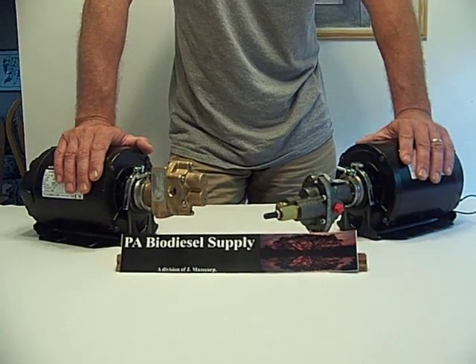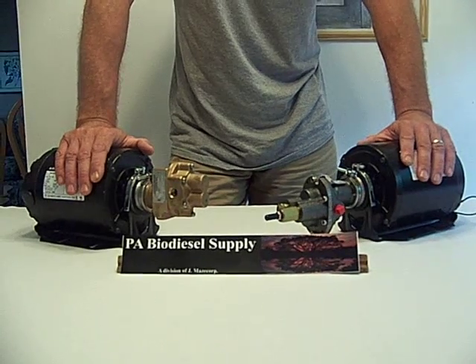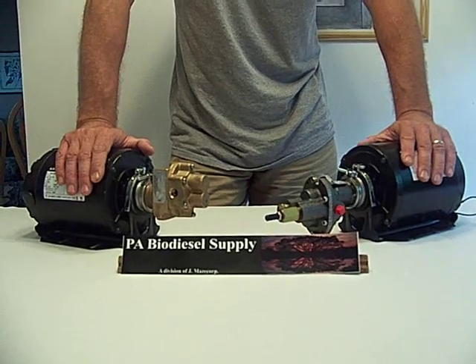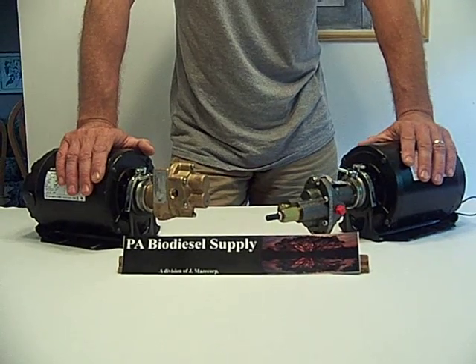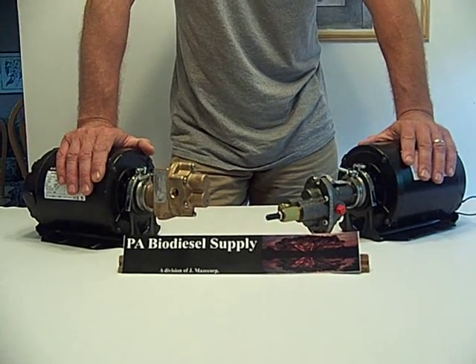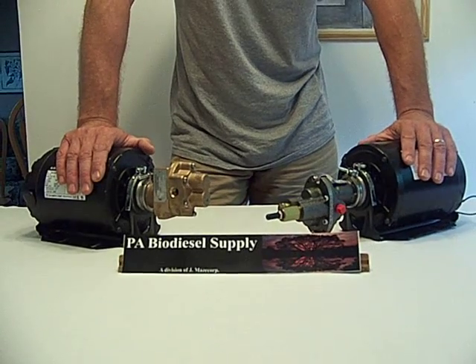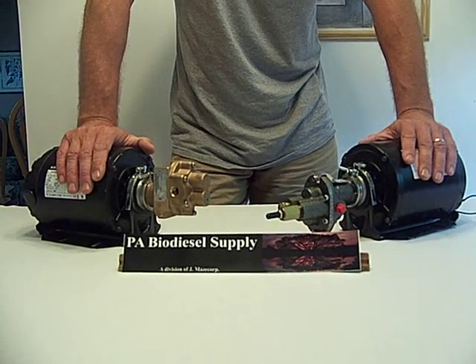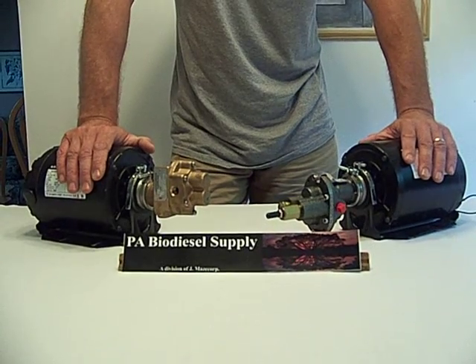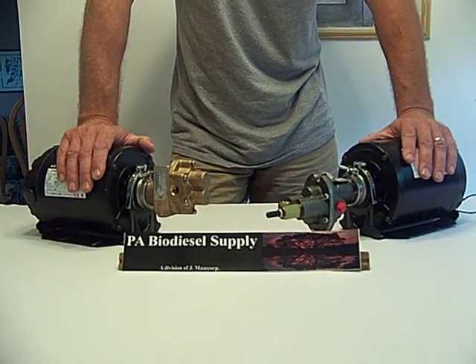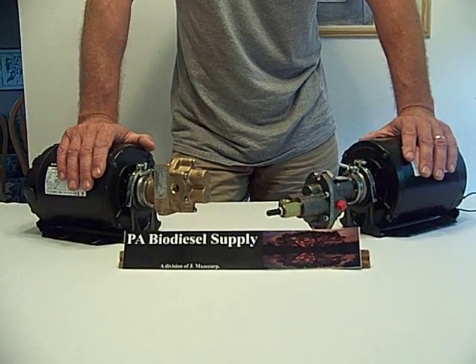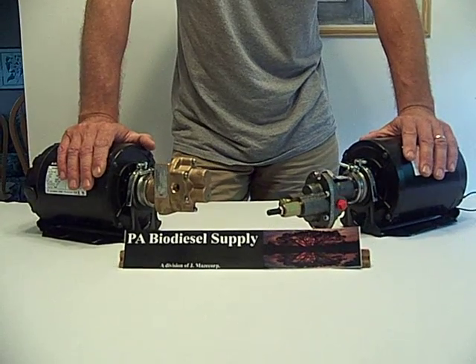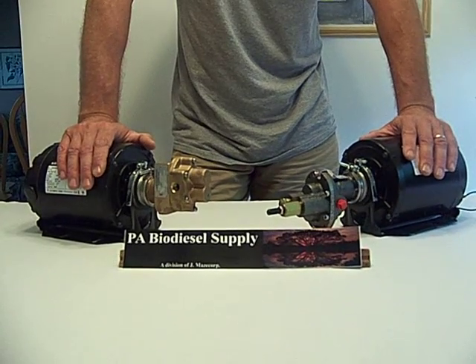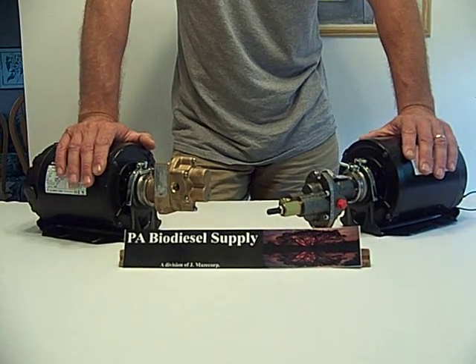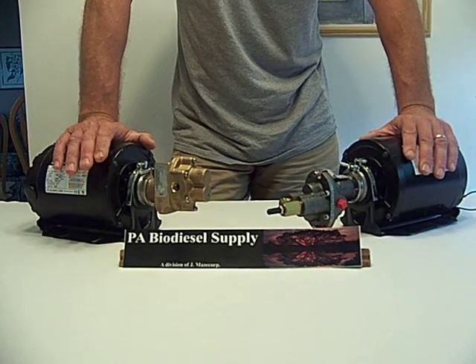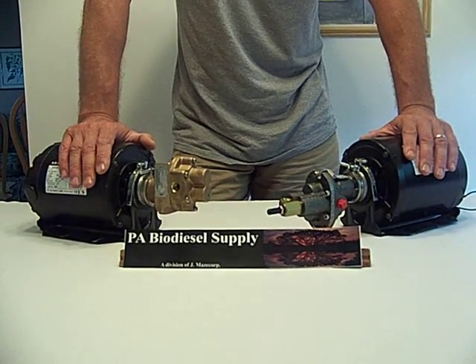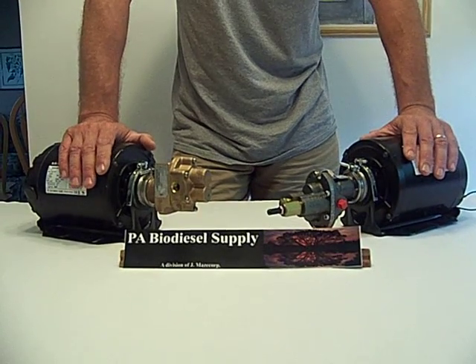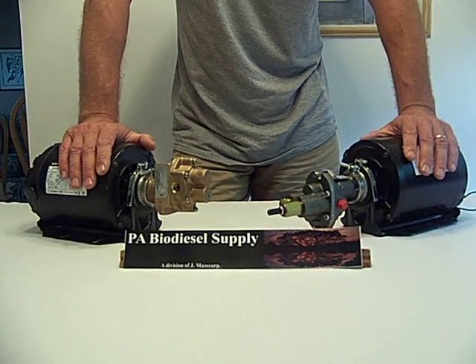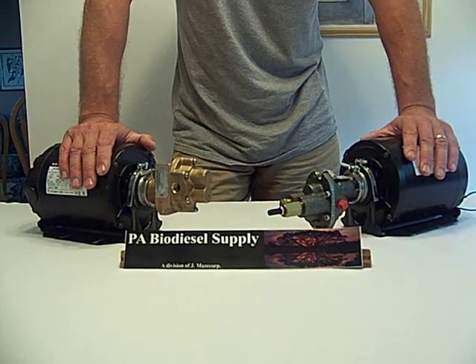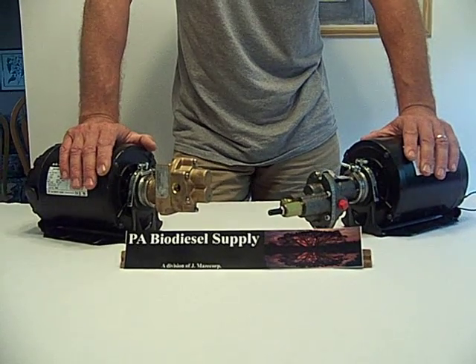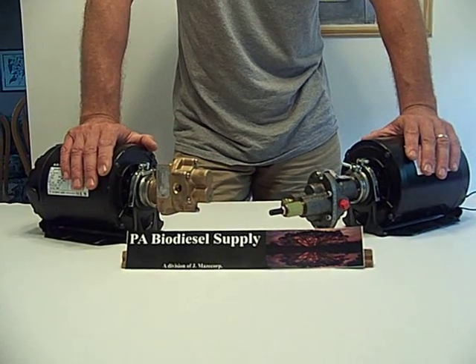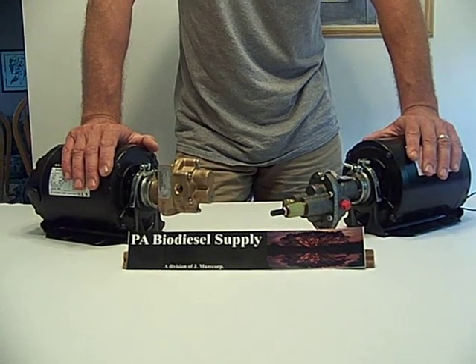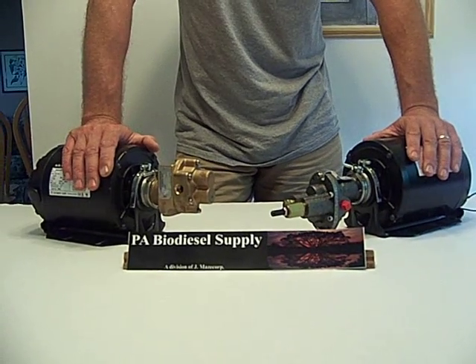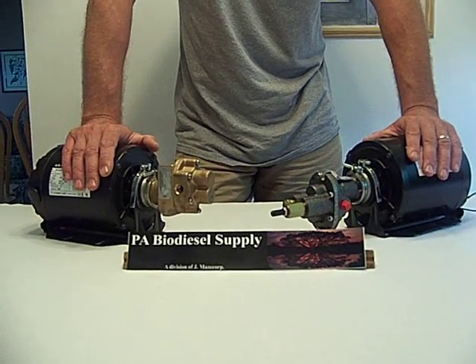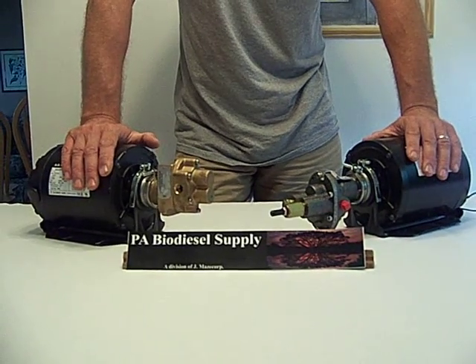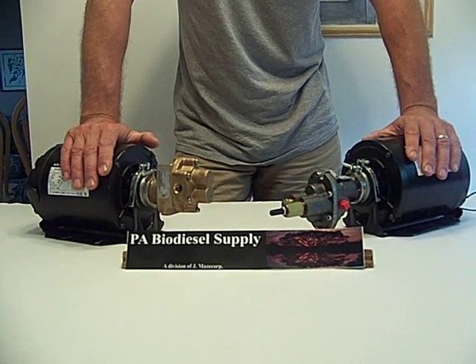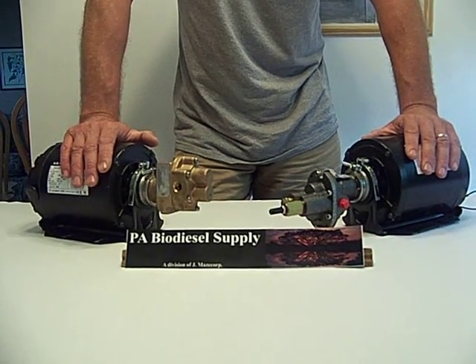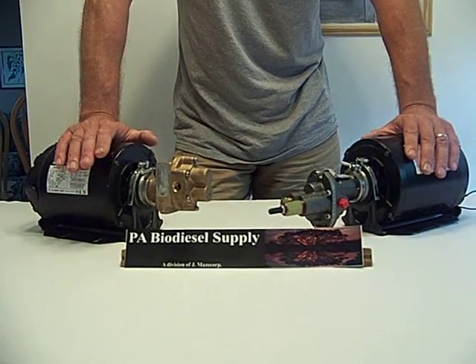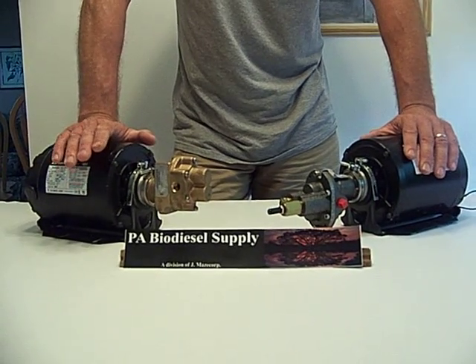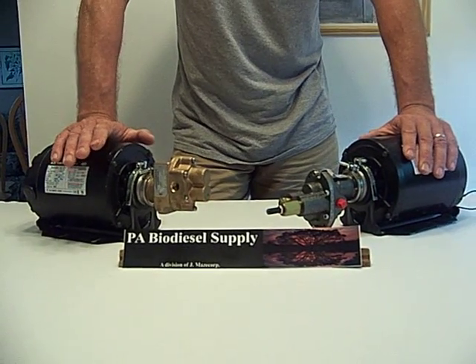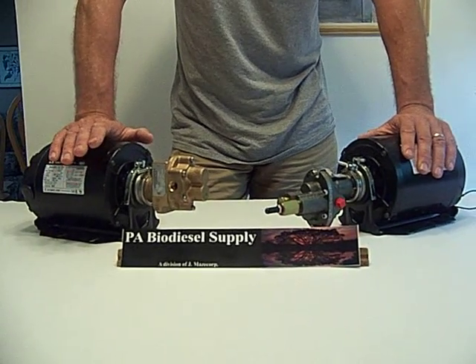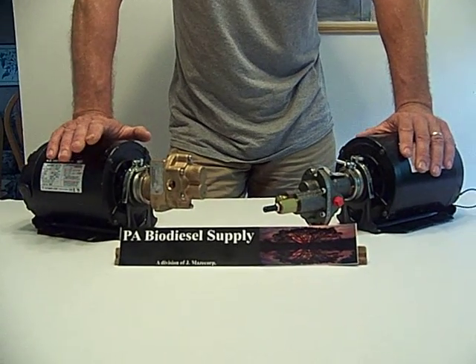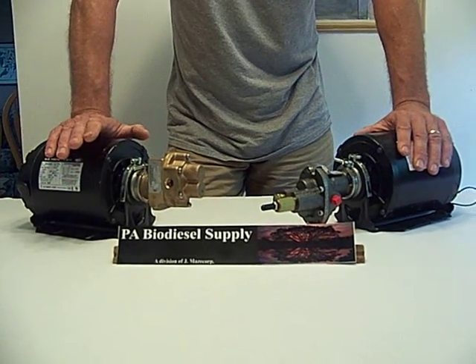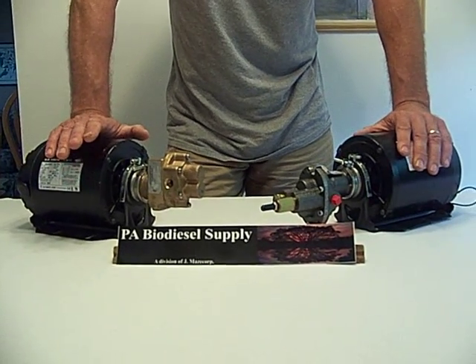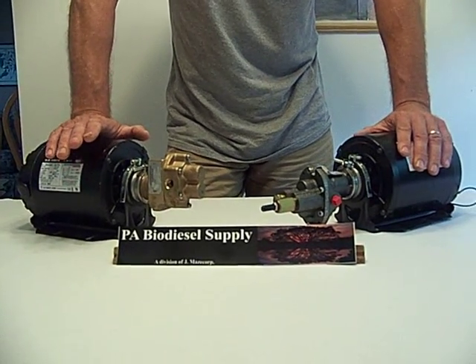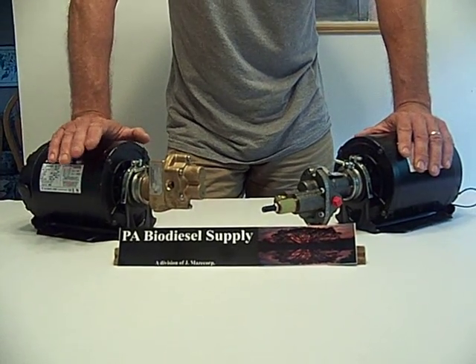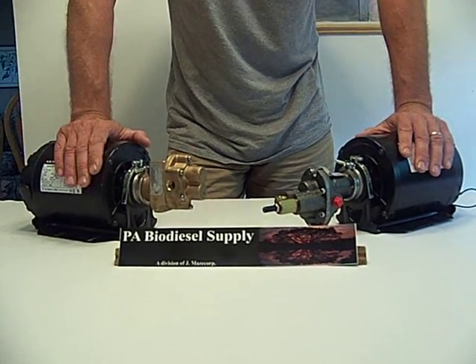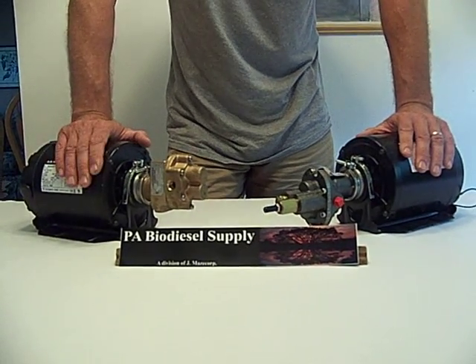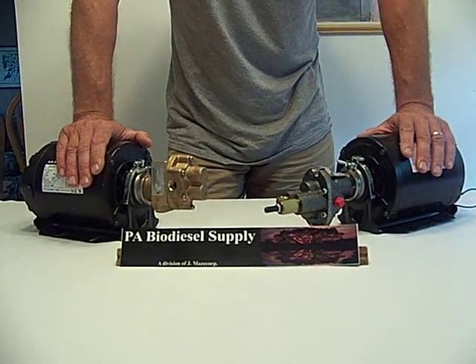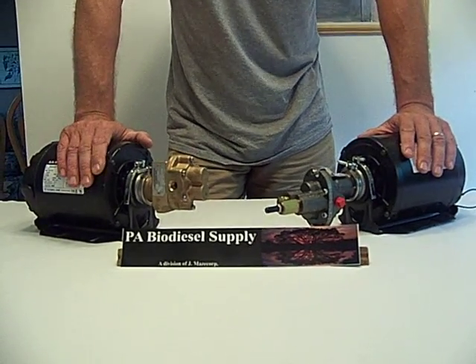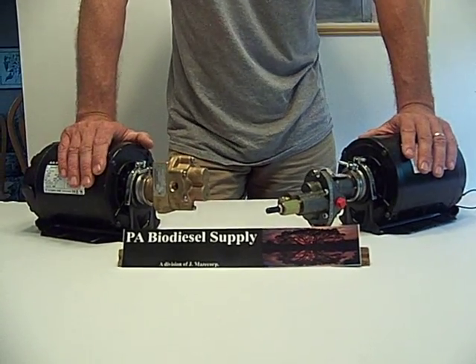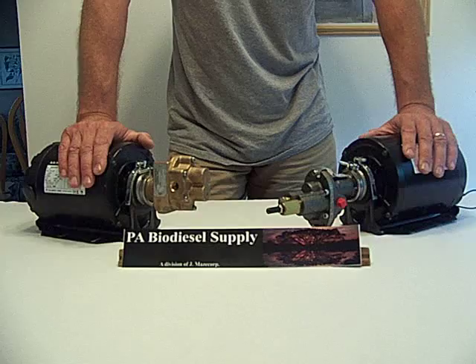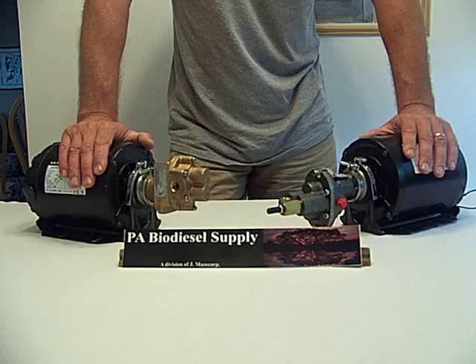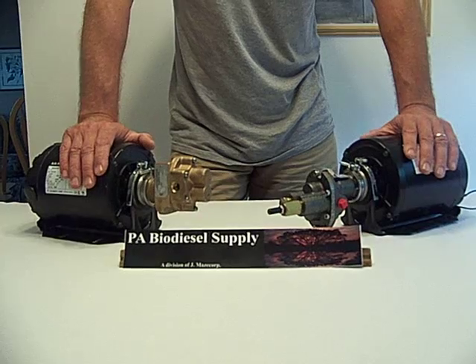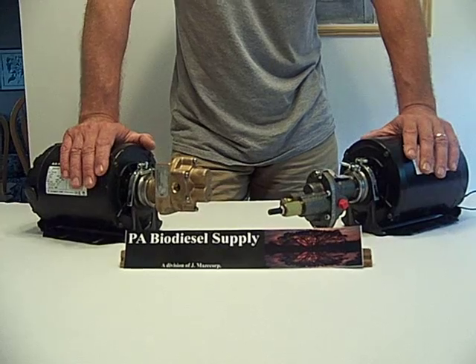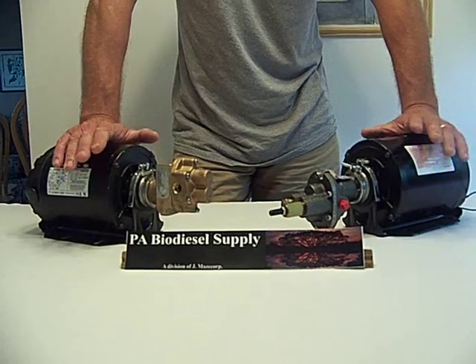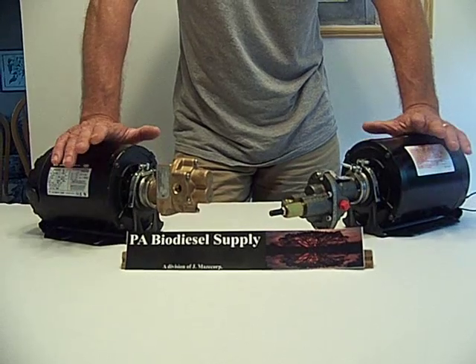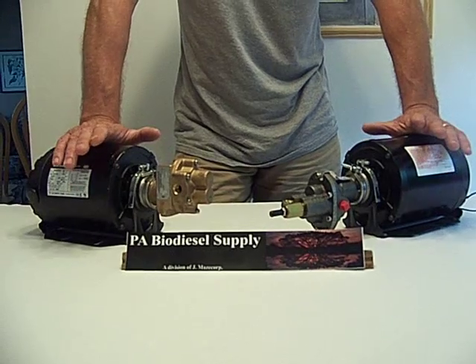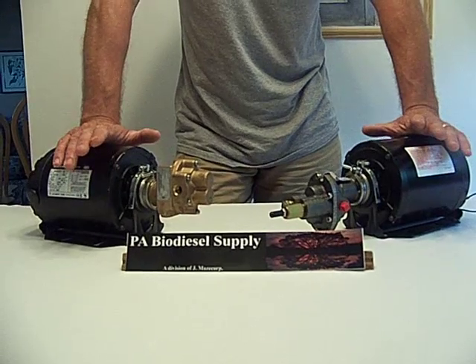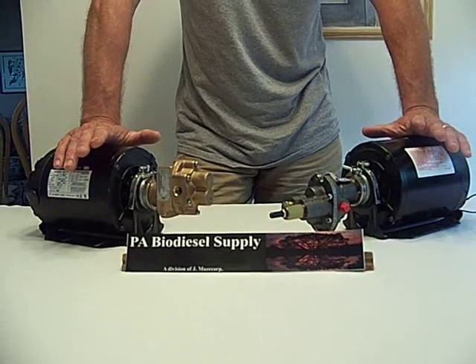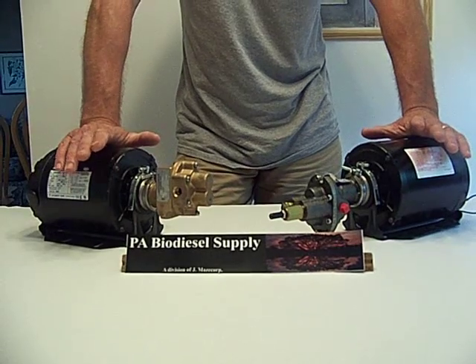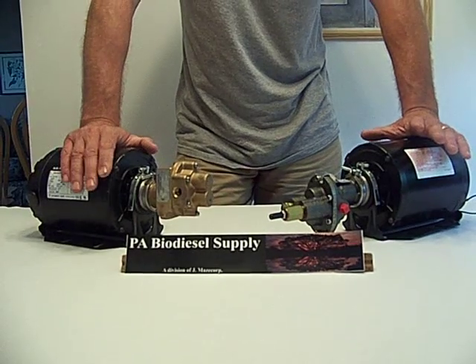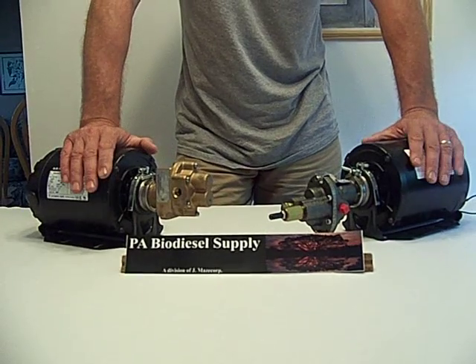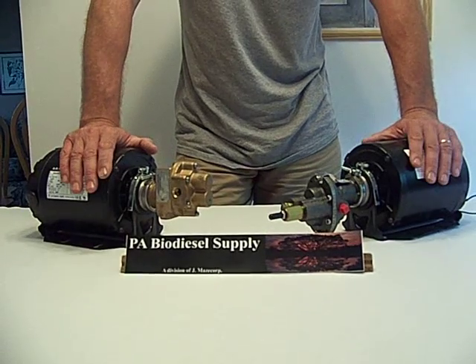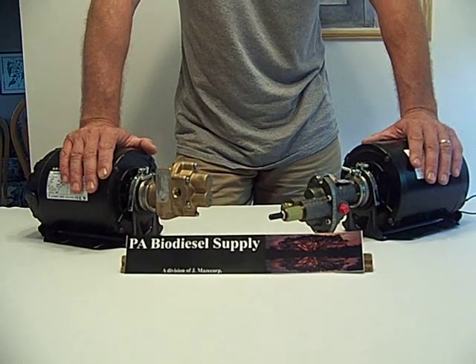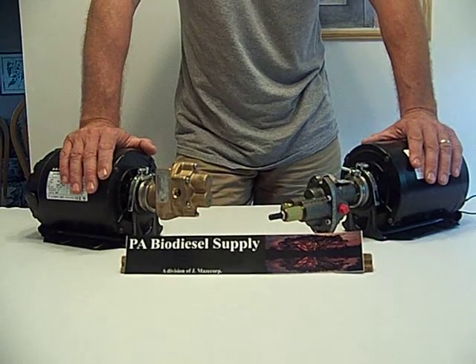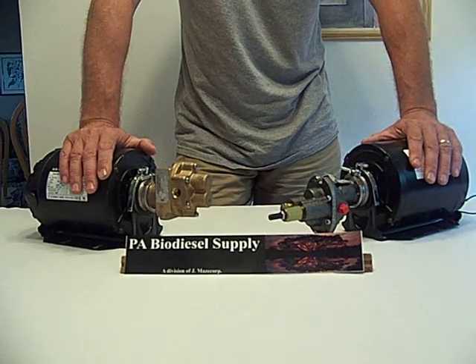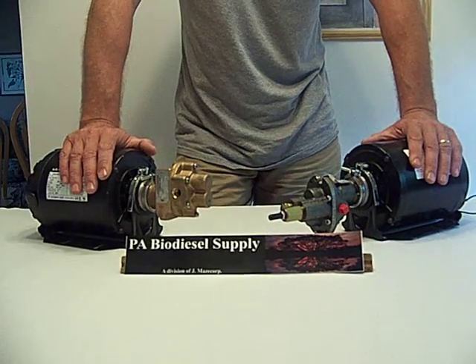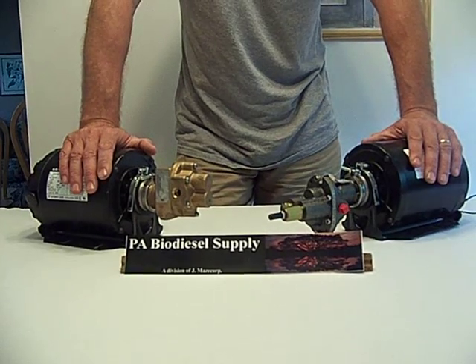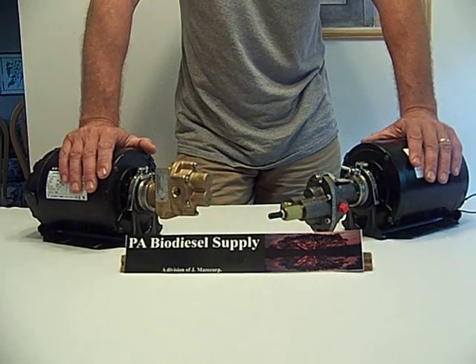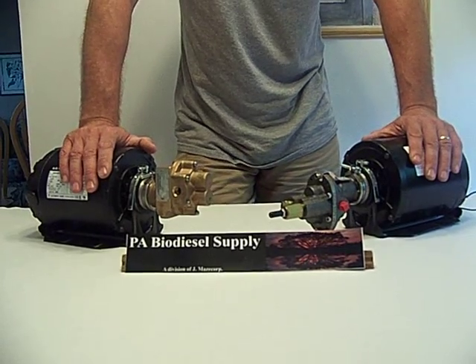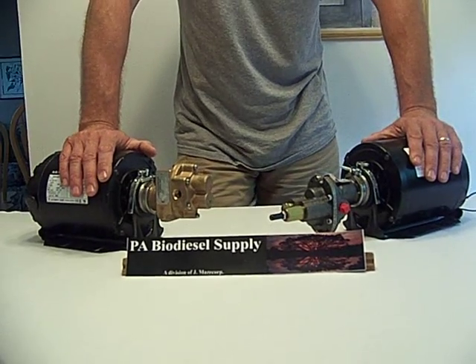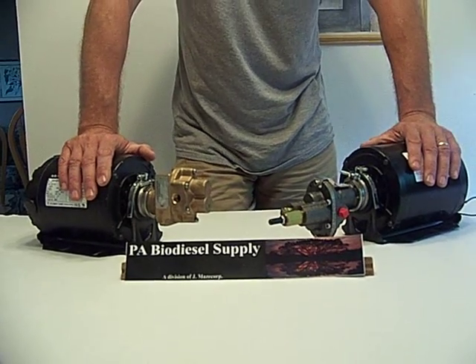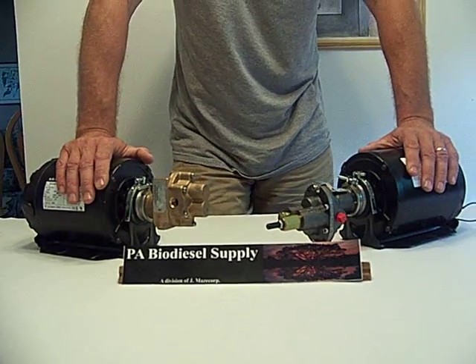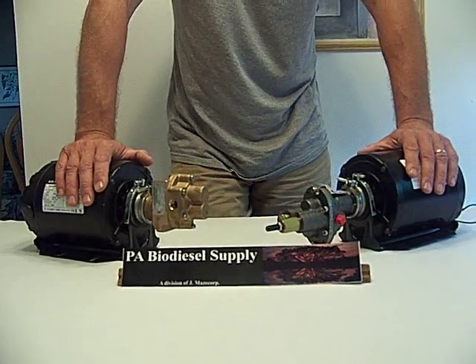If you're interested in a good quality pump at a great price, visit us. Thank you.